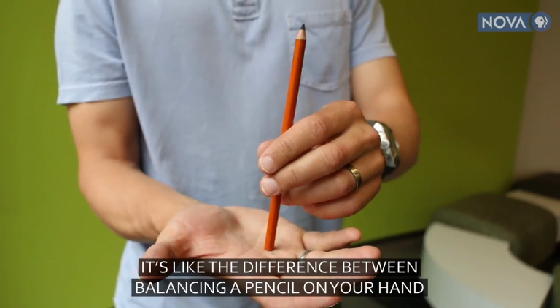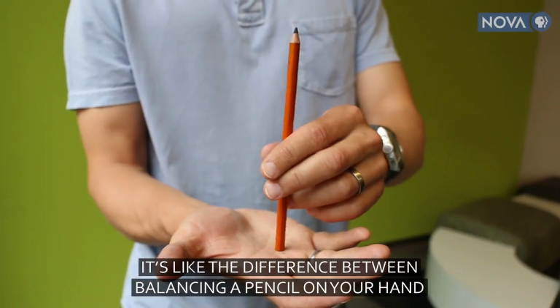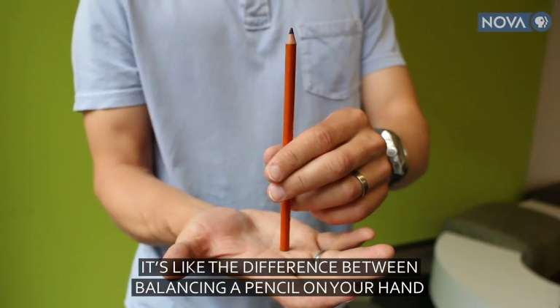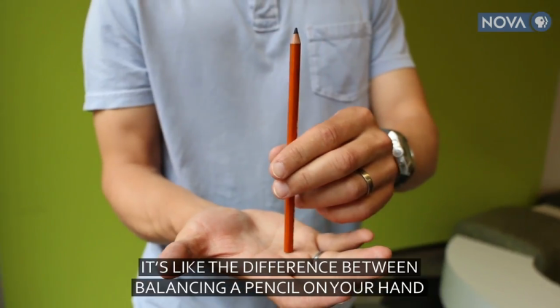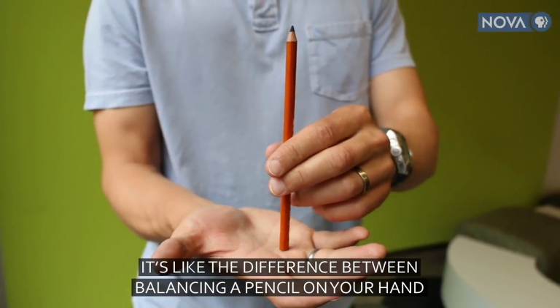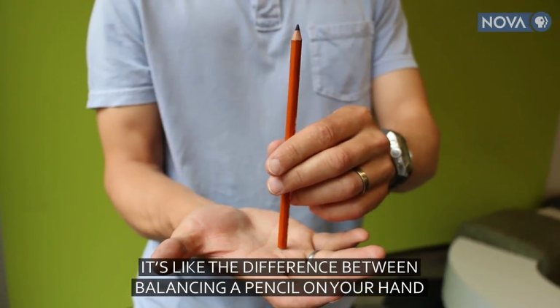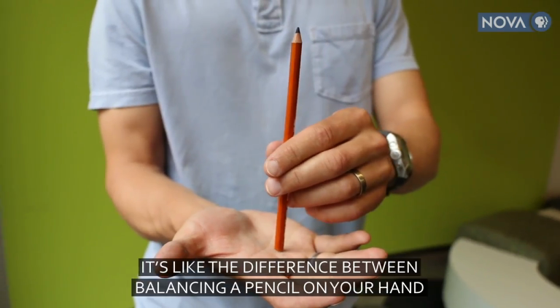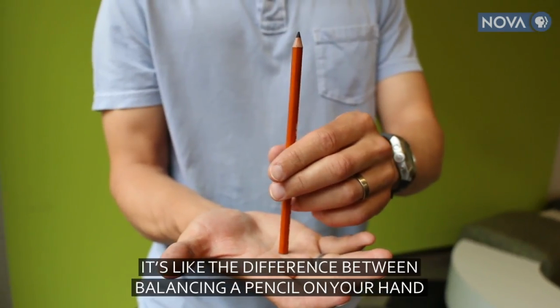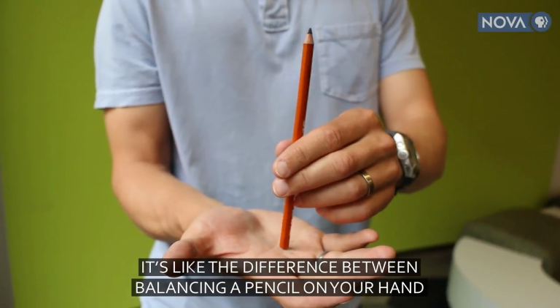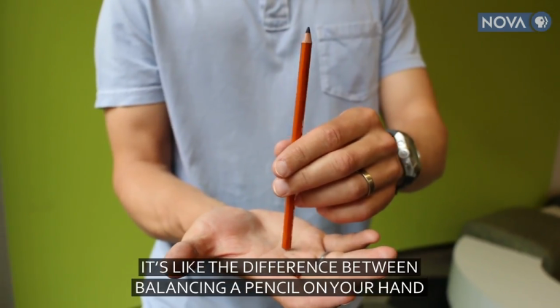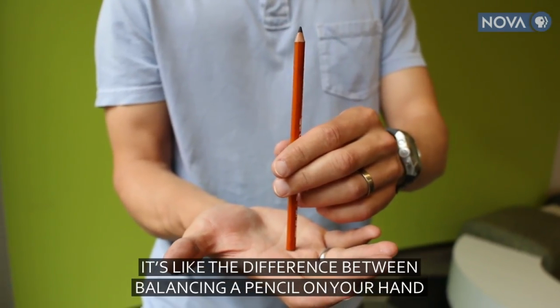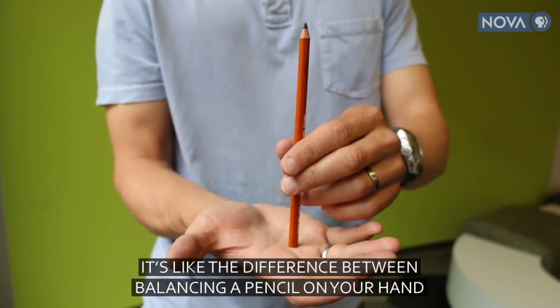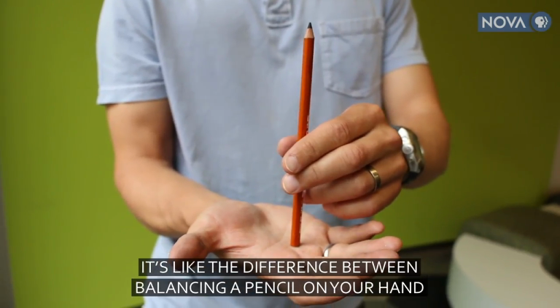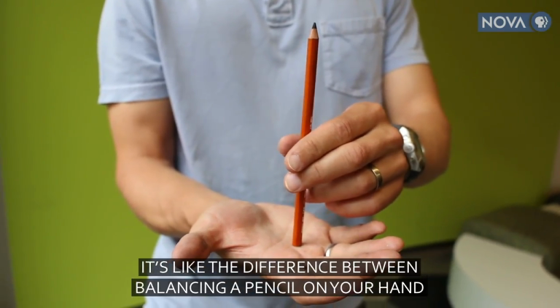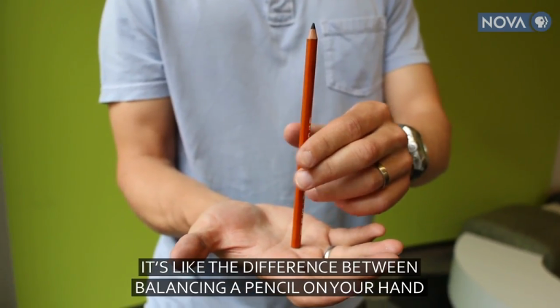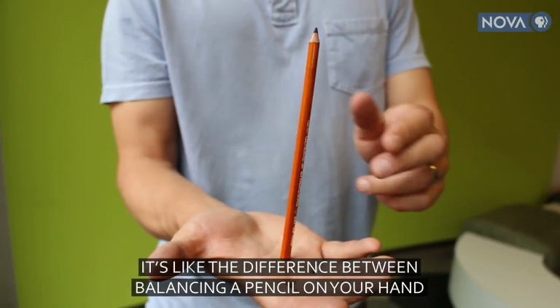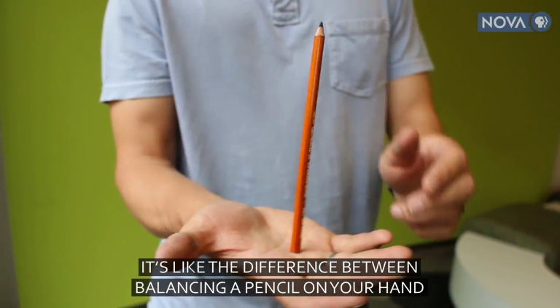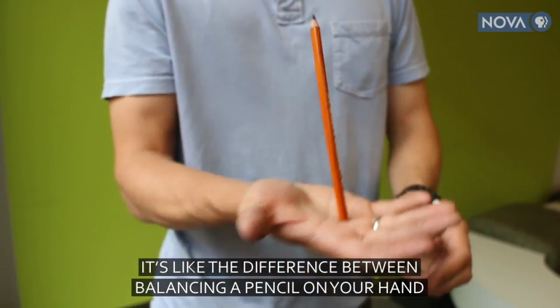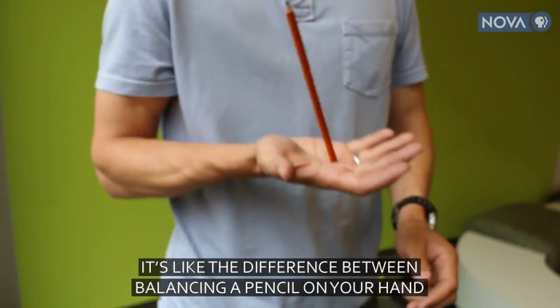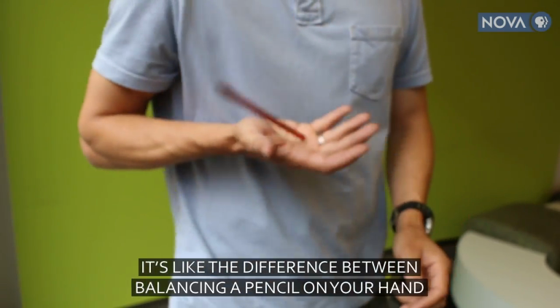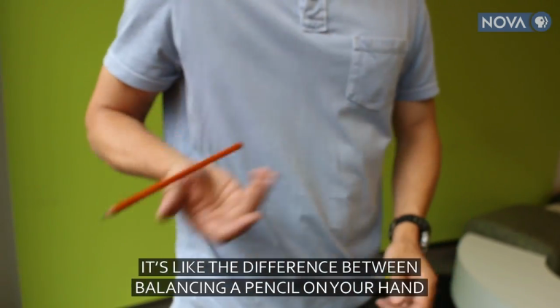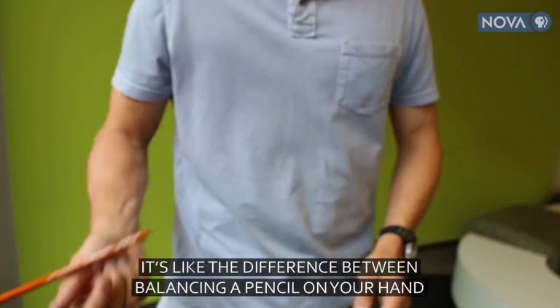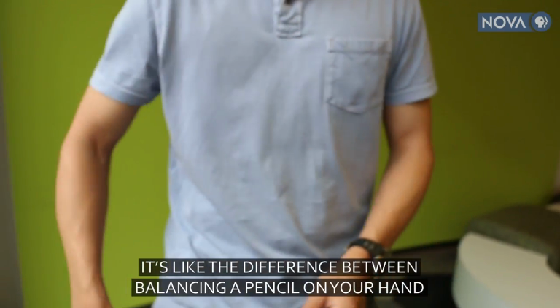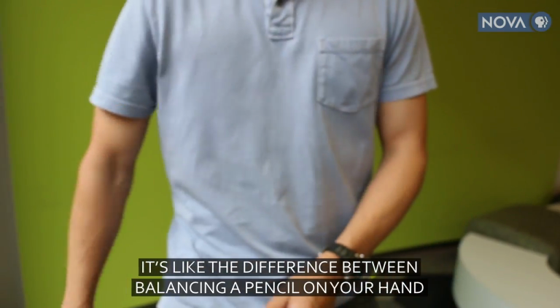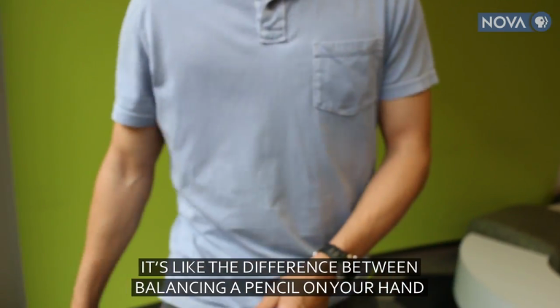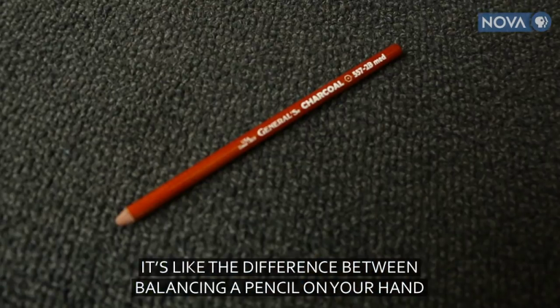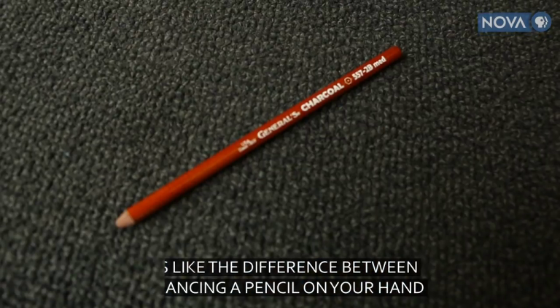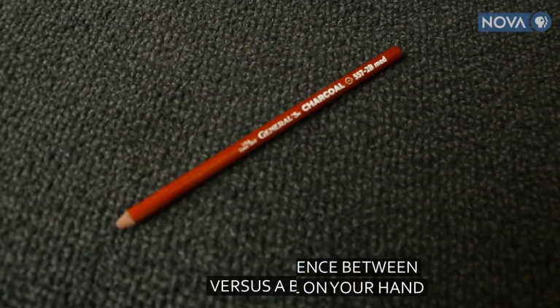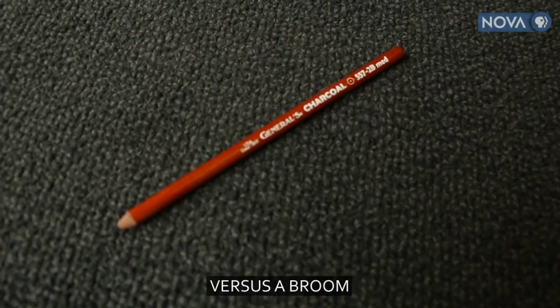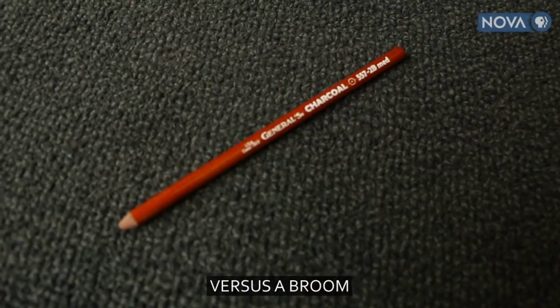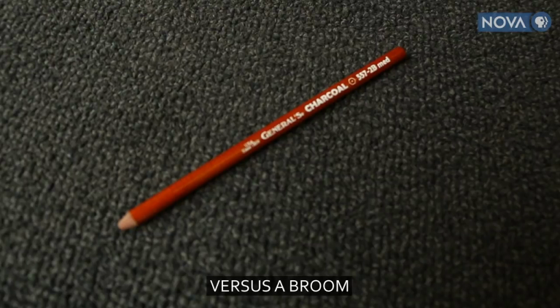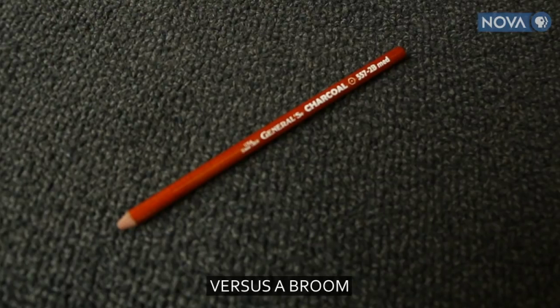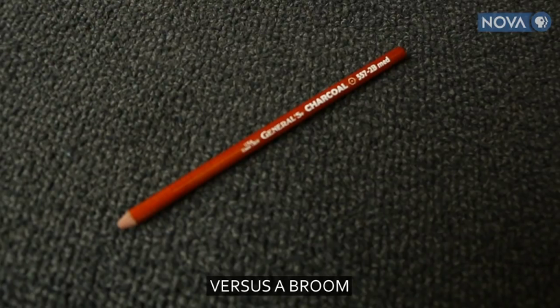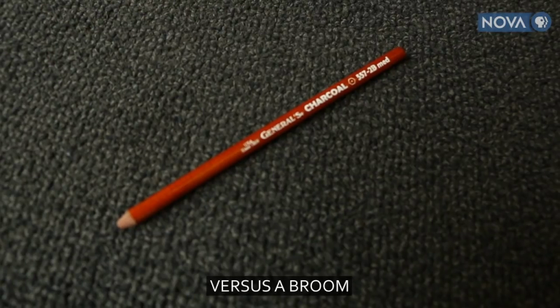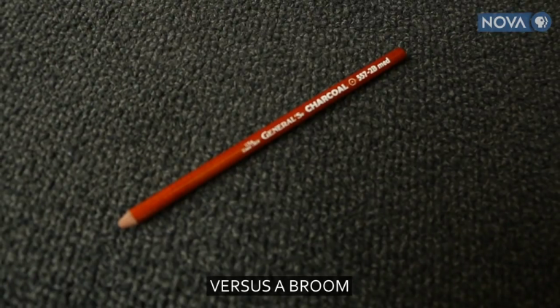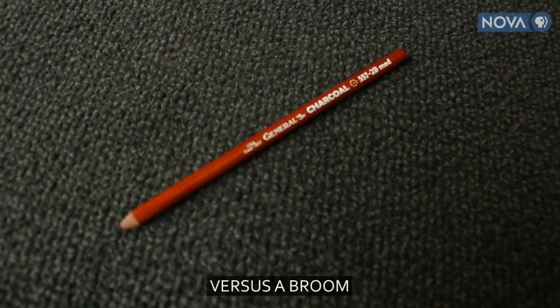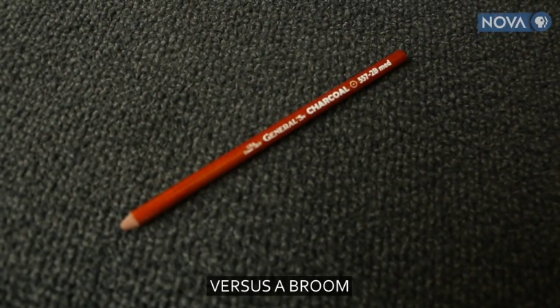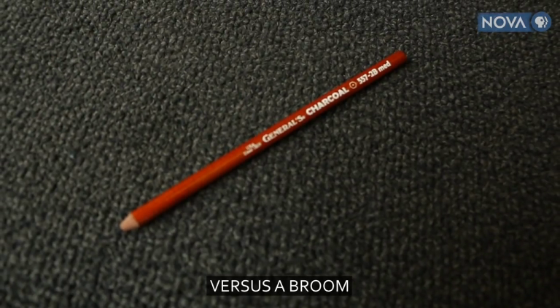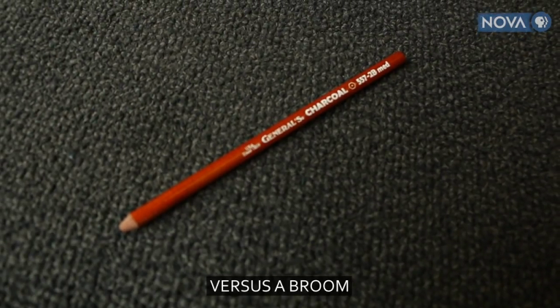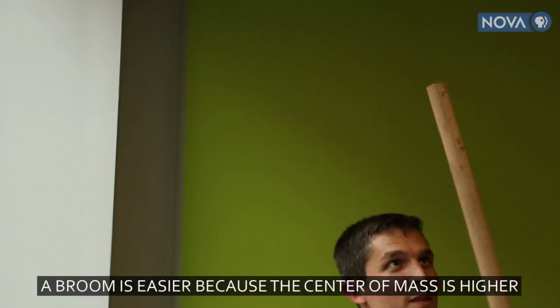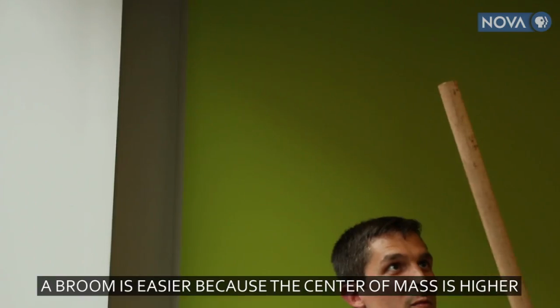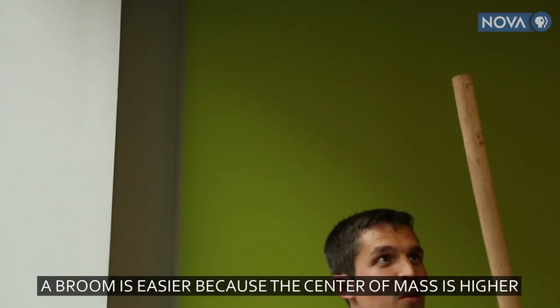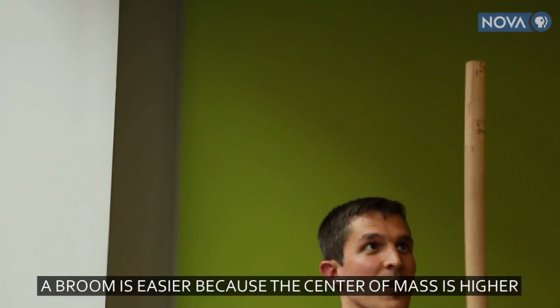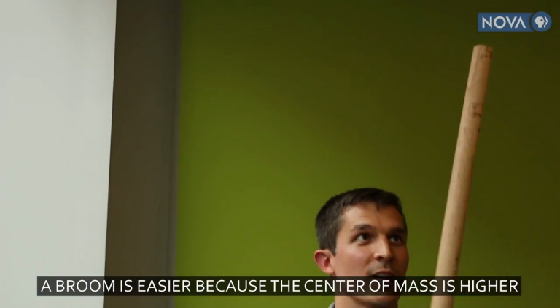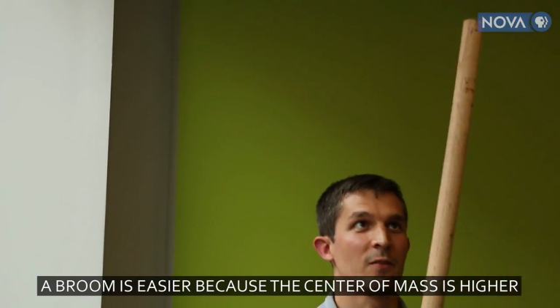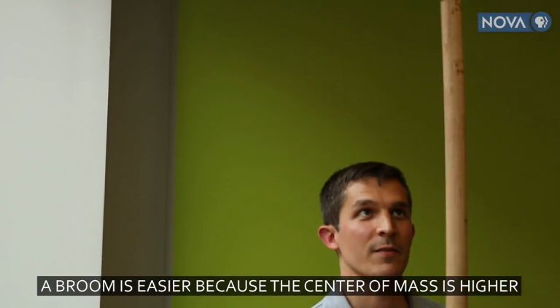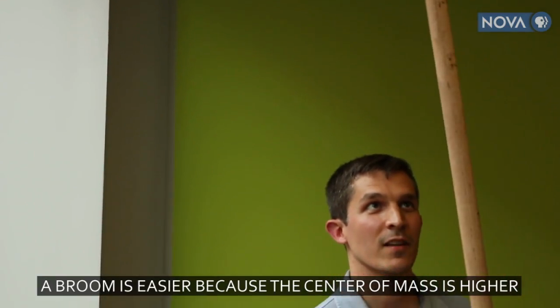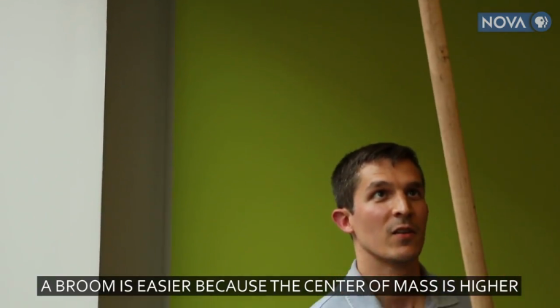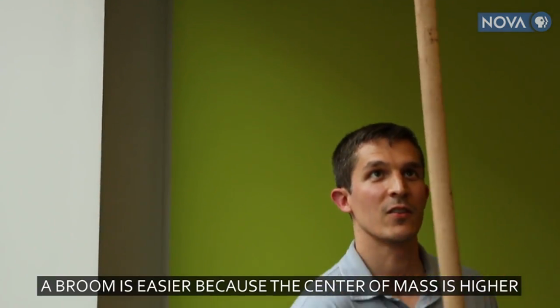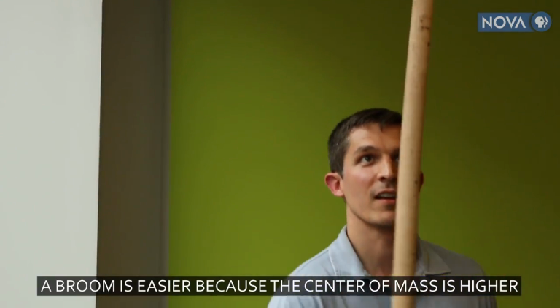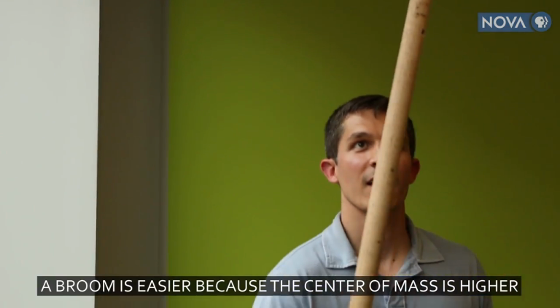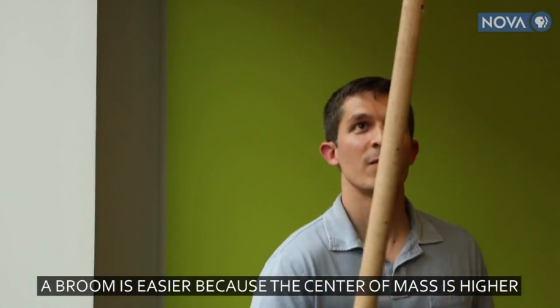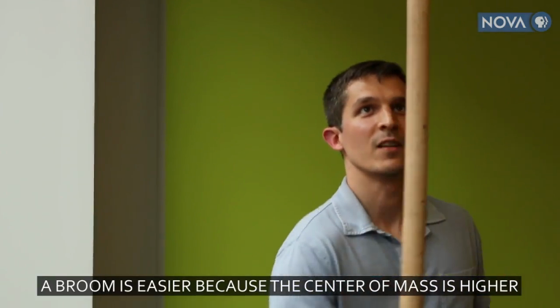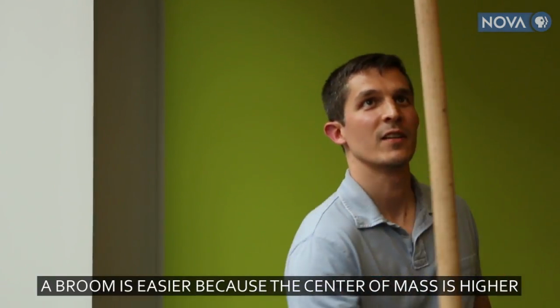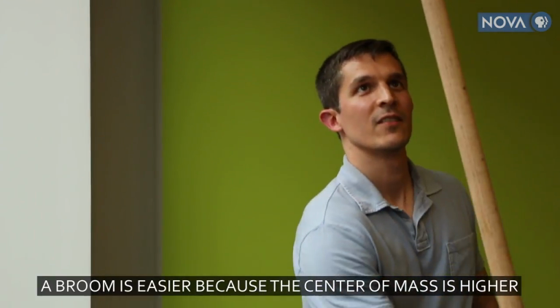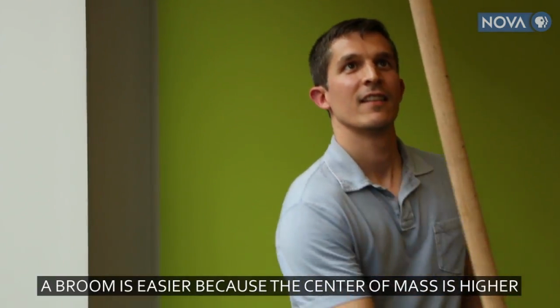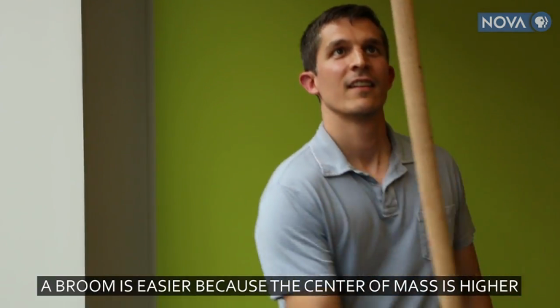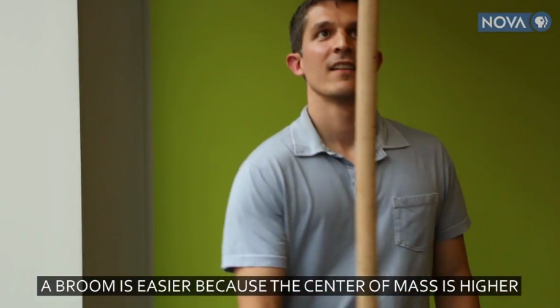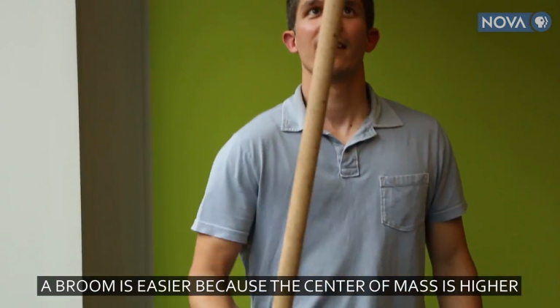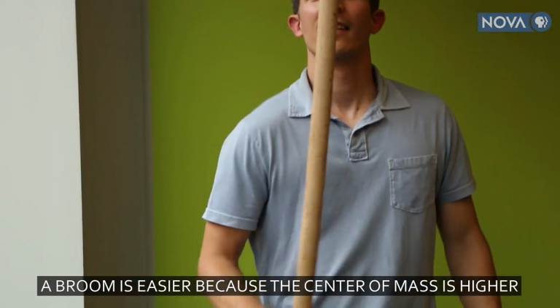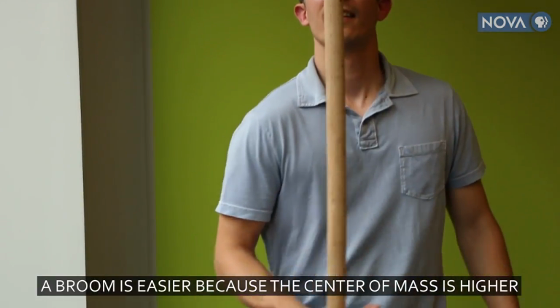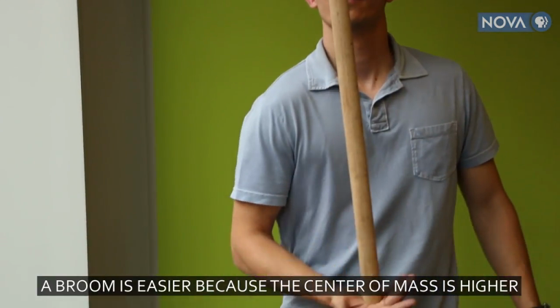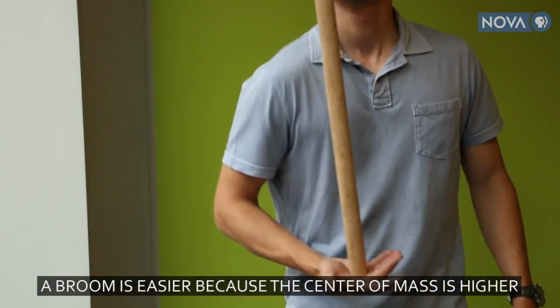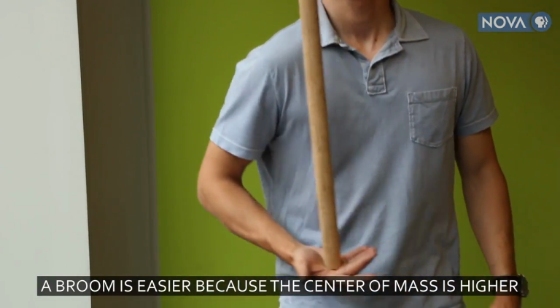It's like the difference between trying to balance a pencil on your hand versus a broom. A broom is a little bit easier because the center of mass is higher.